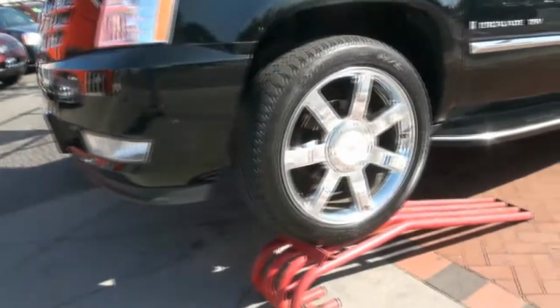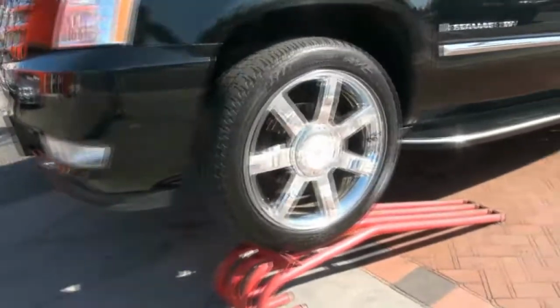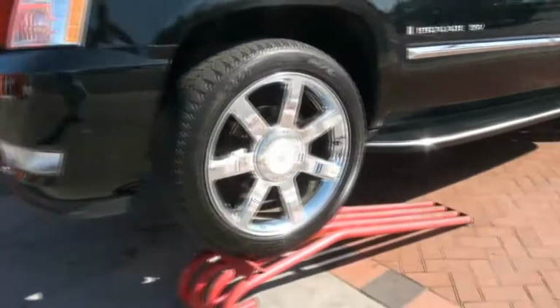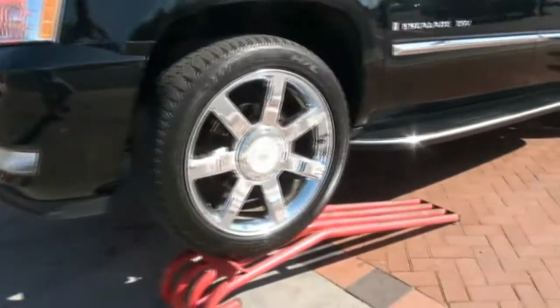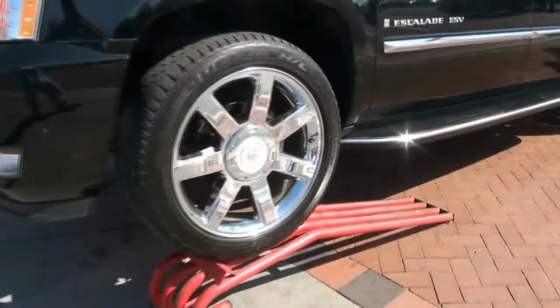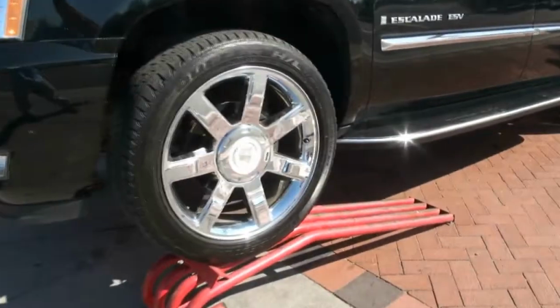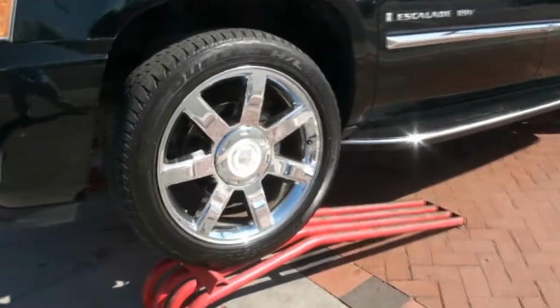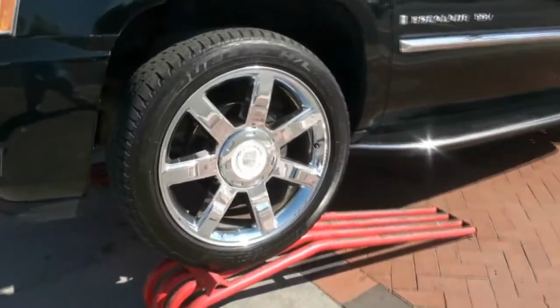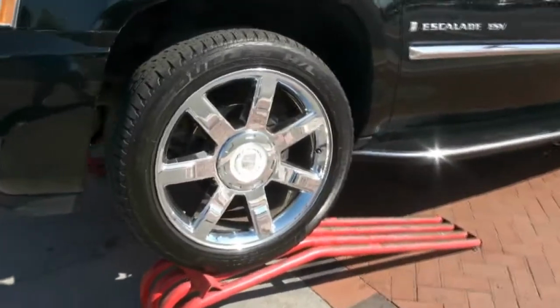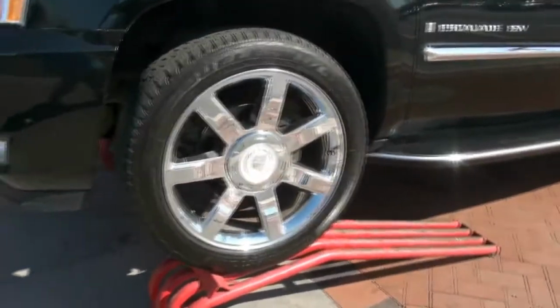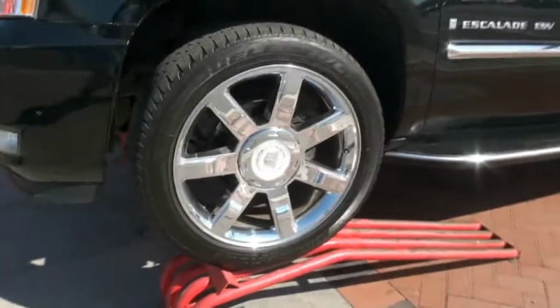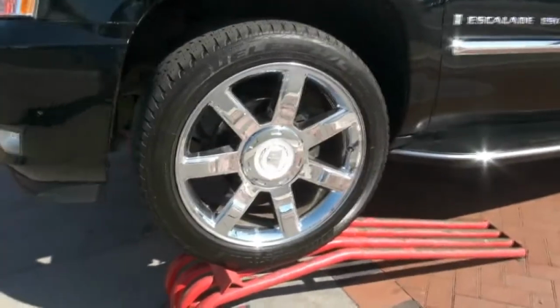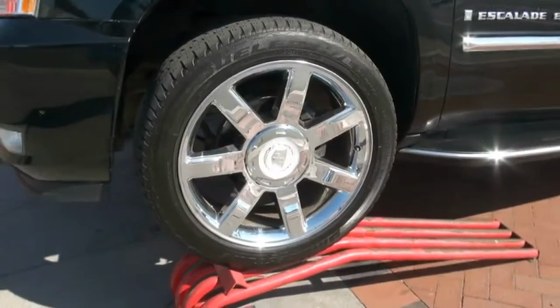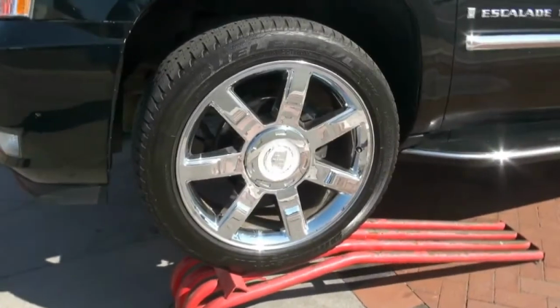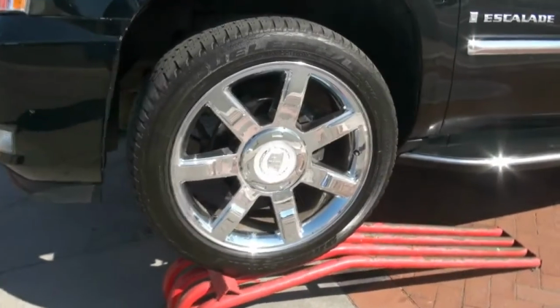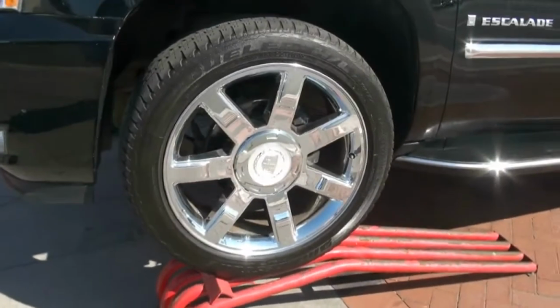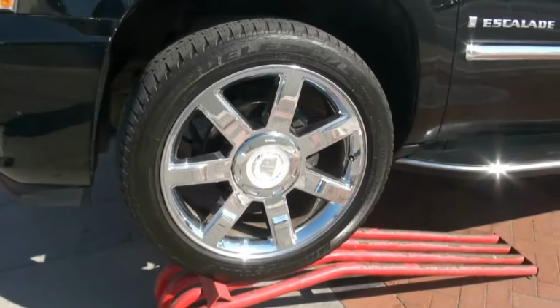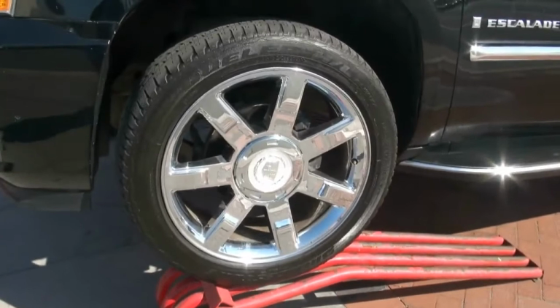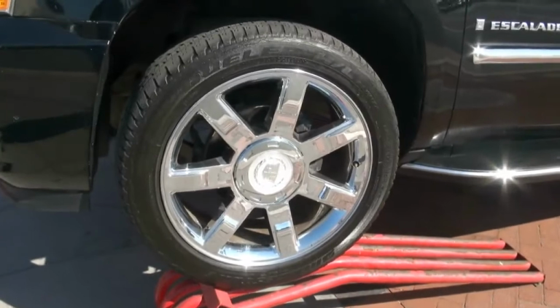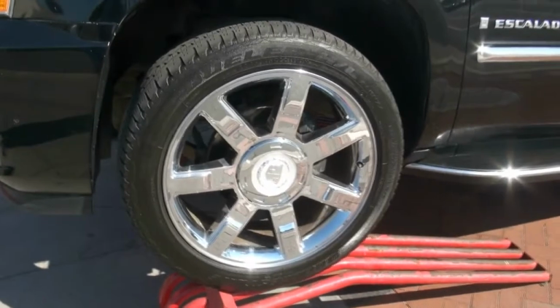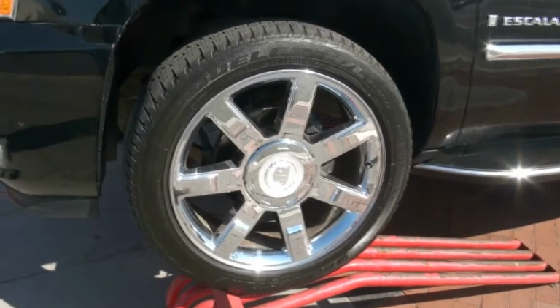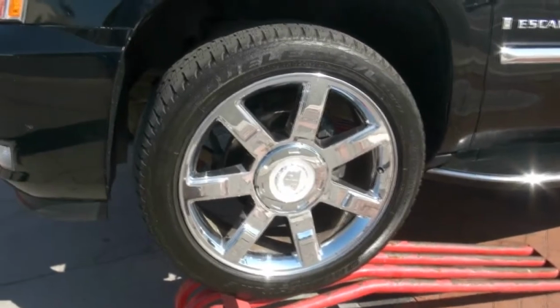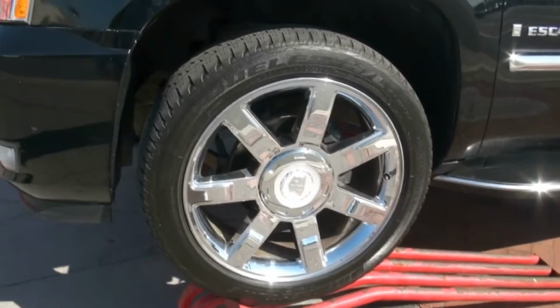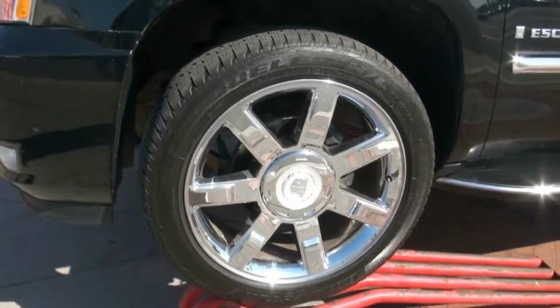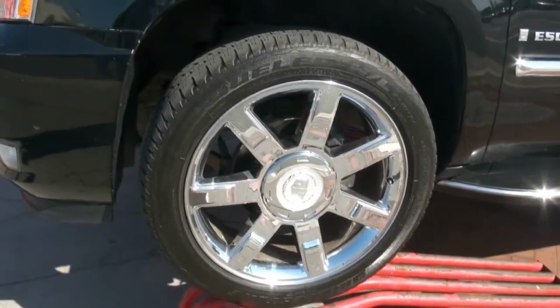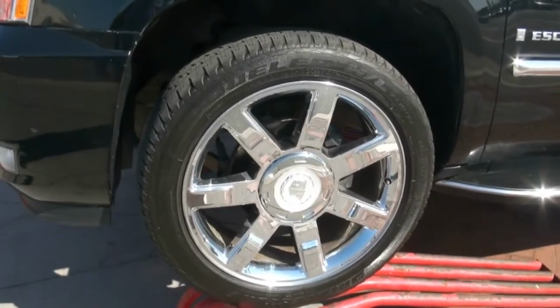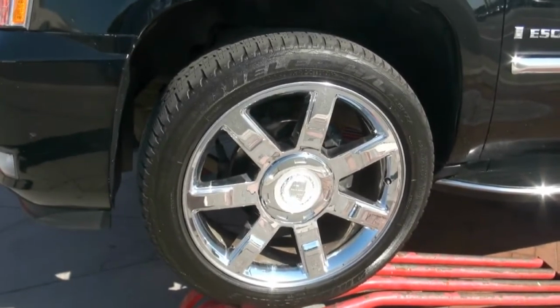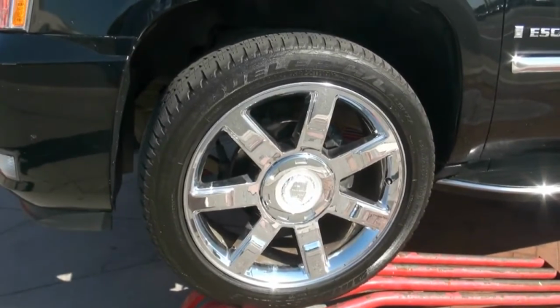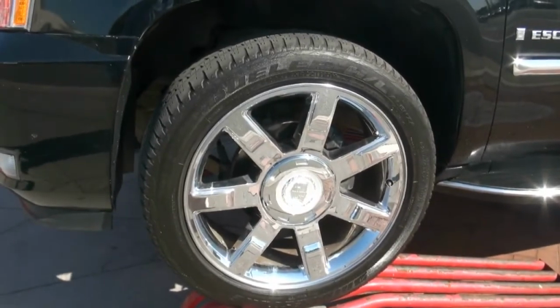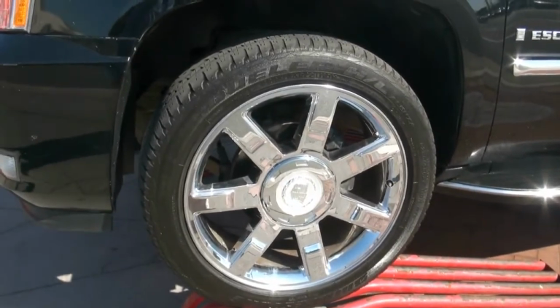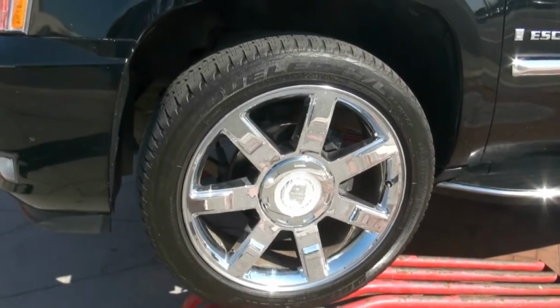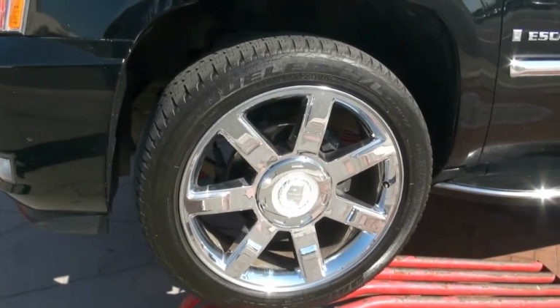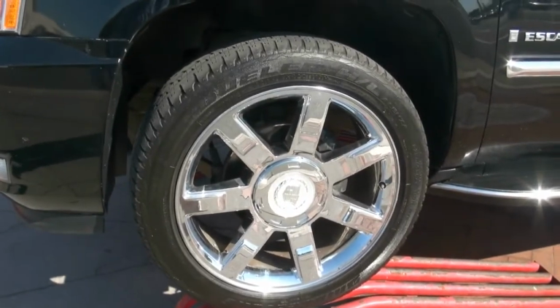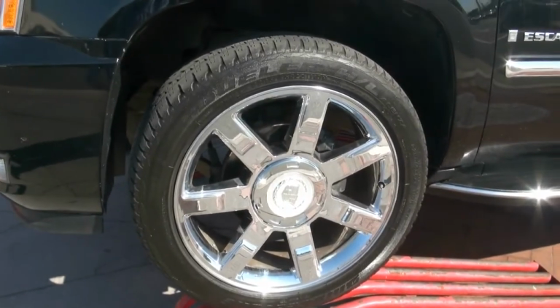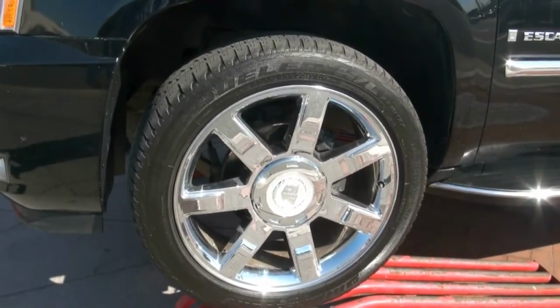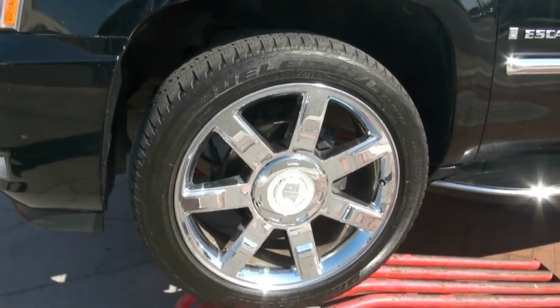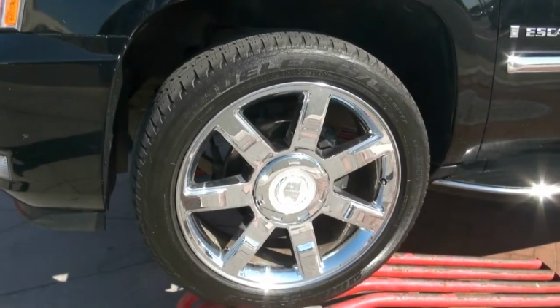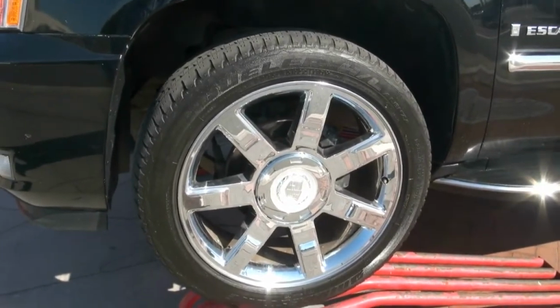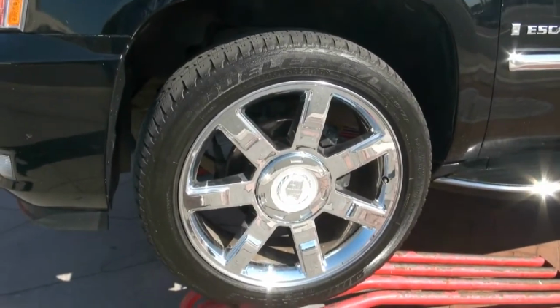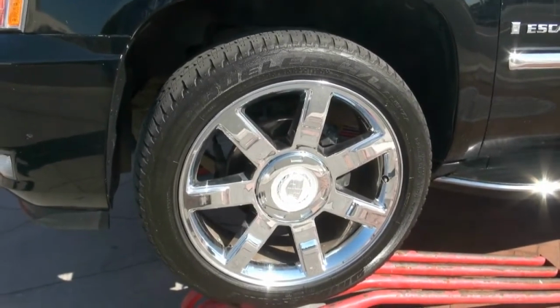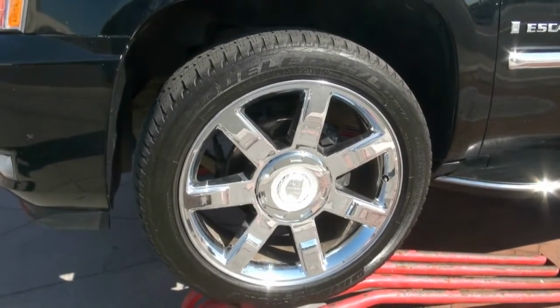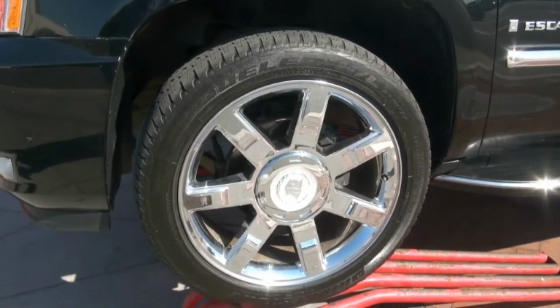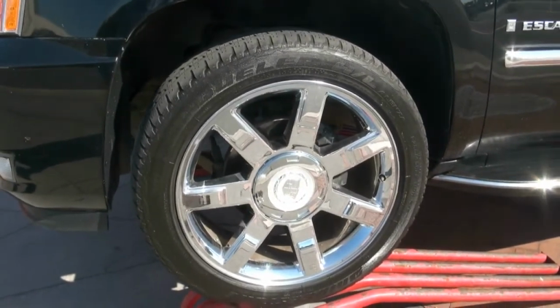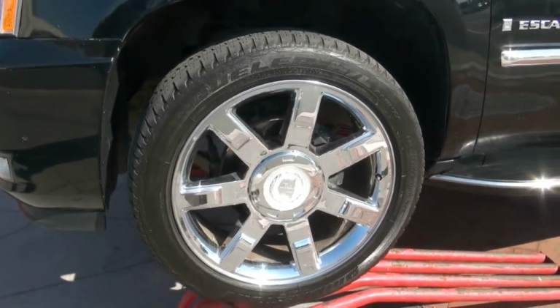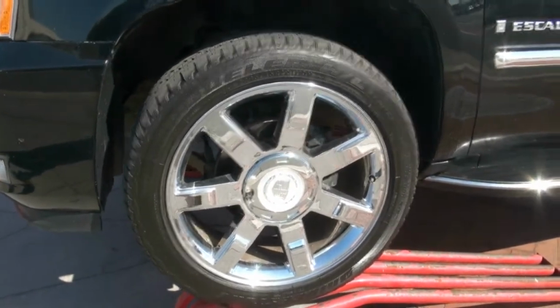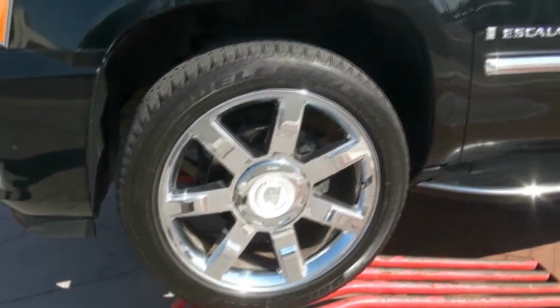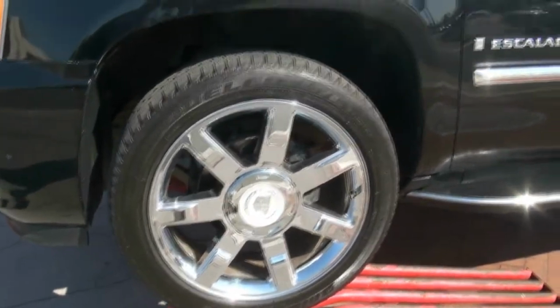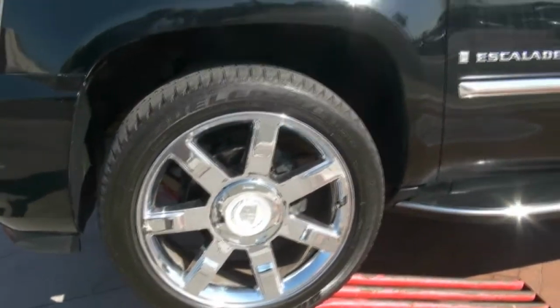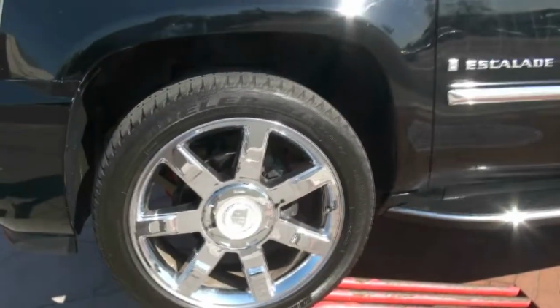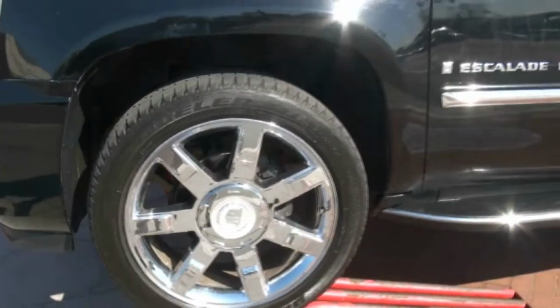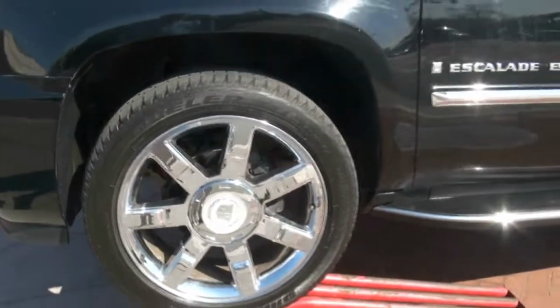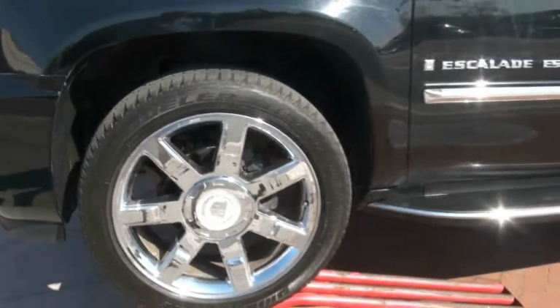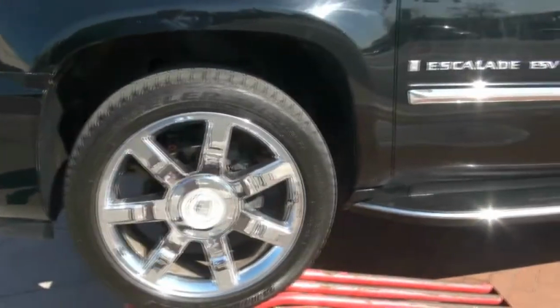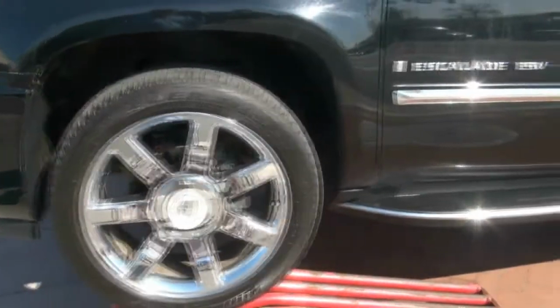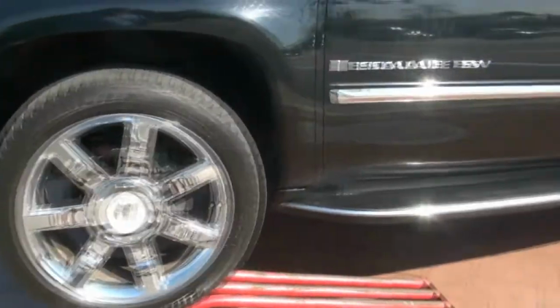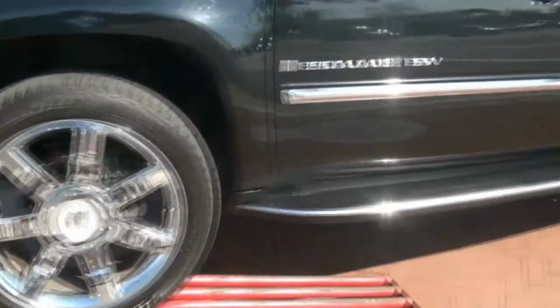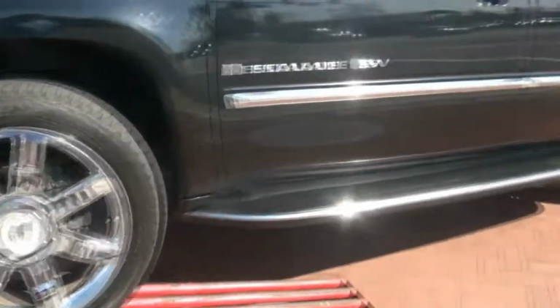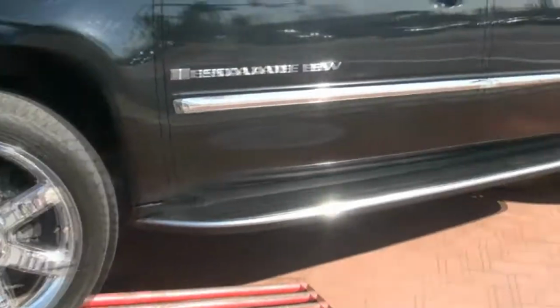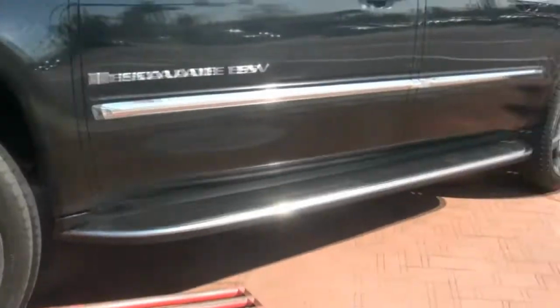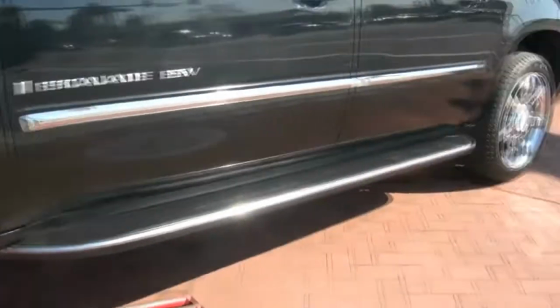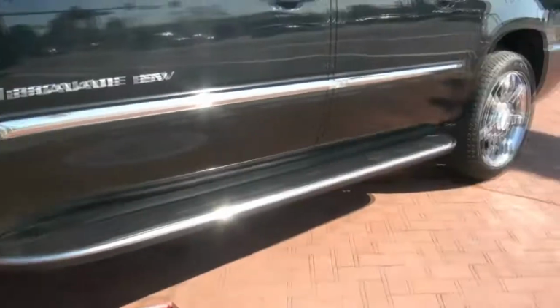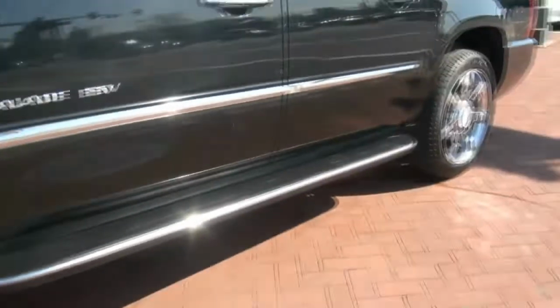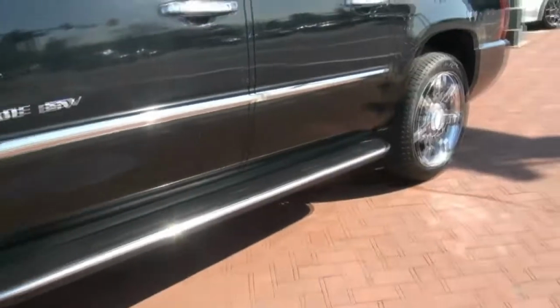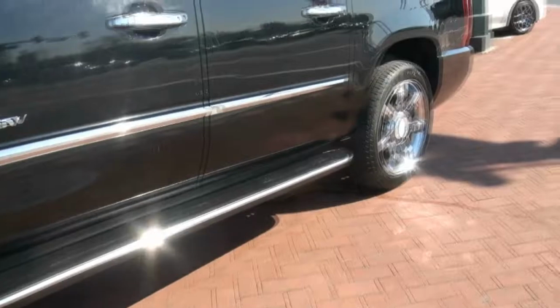Start off with the huge 22s, 285-45. They're set in beautiful chrome.